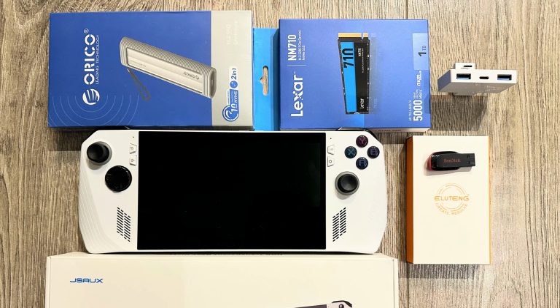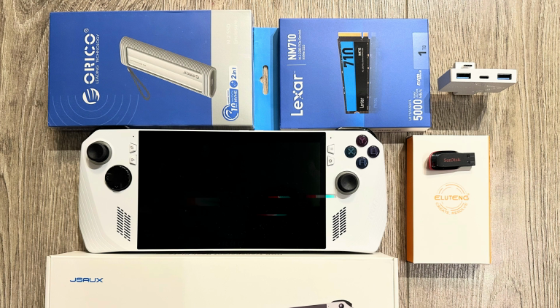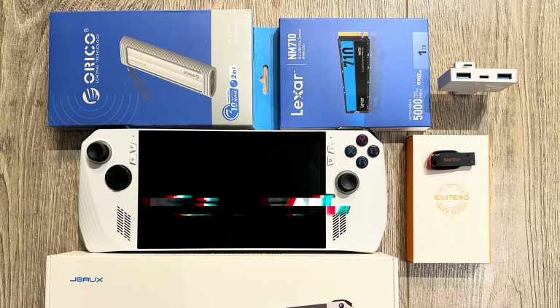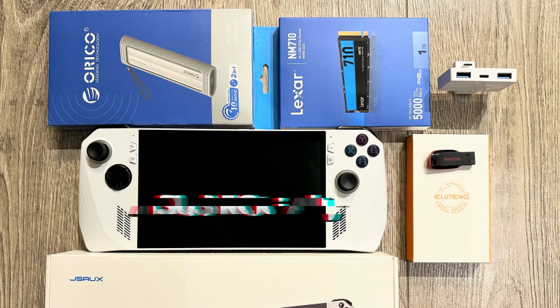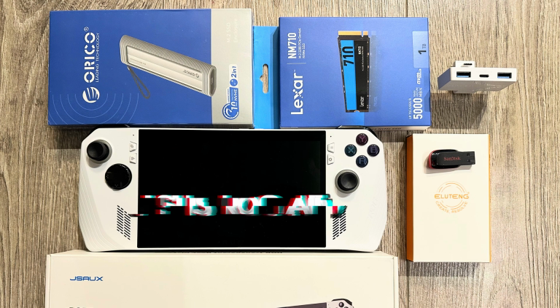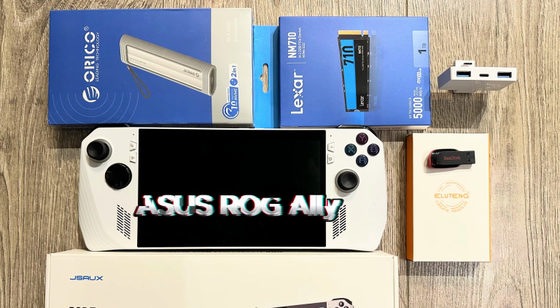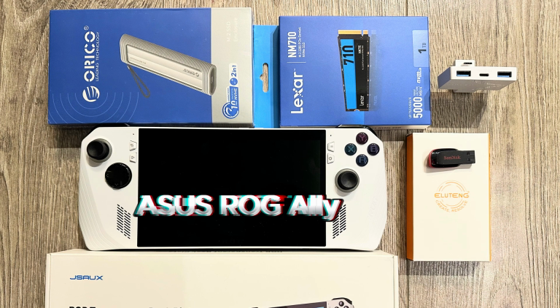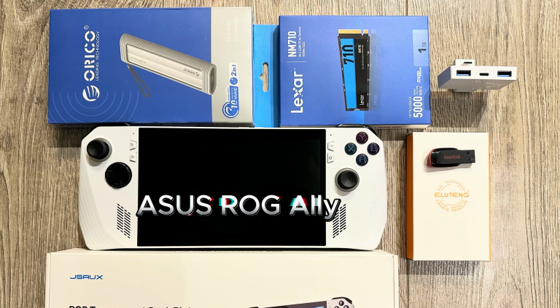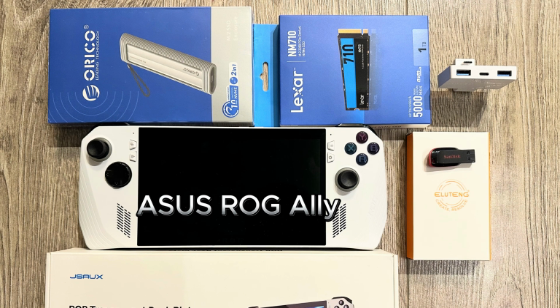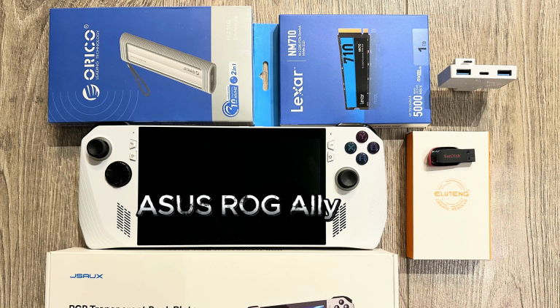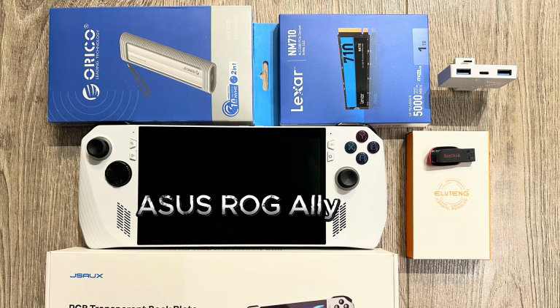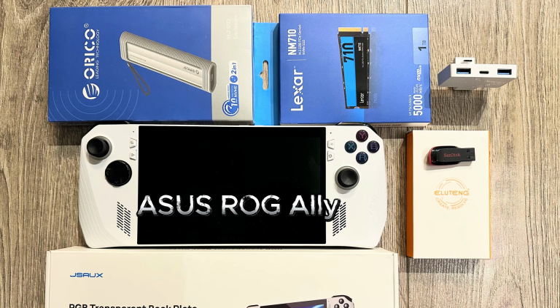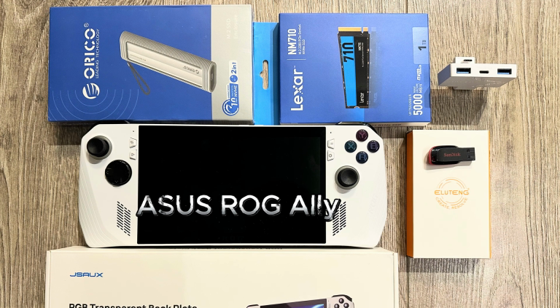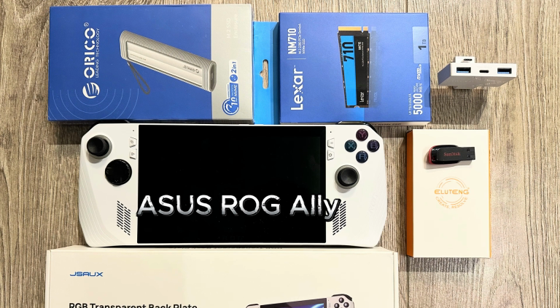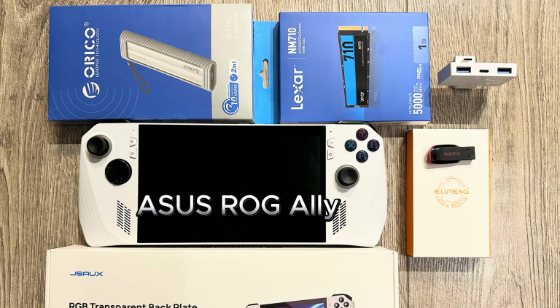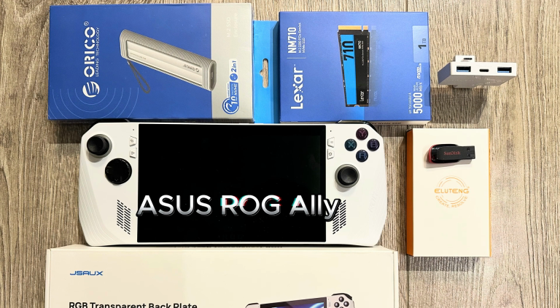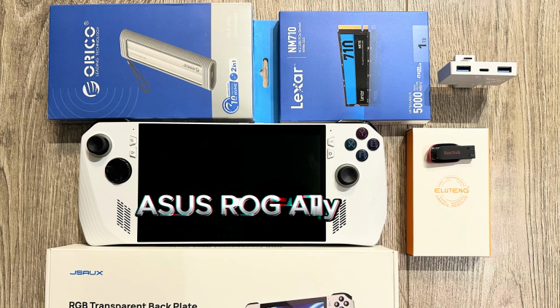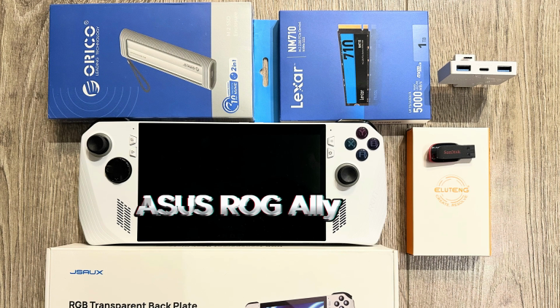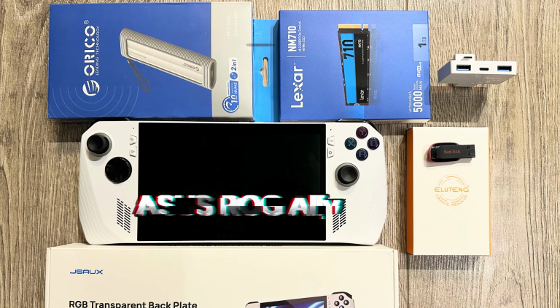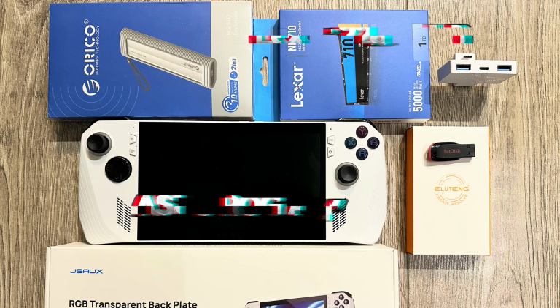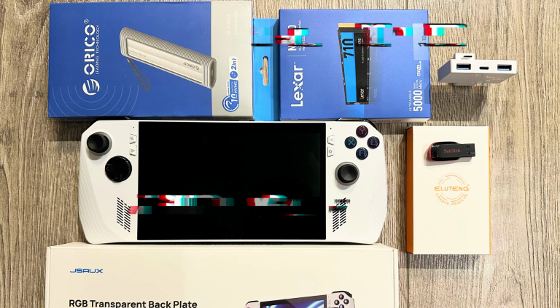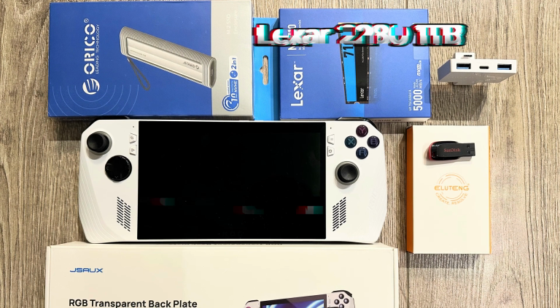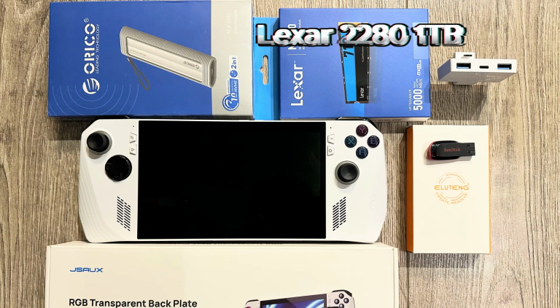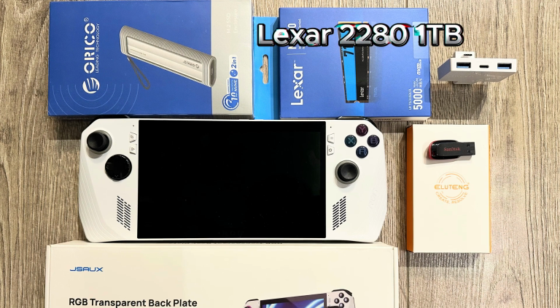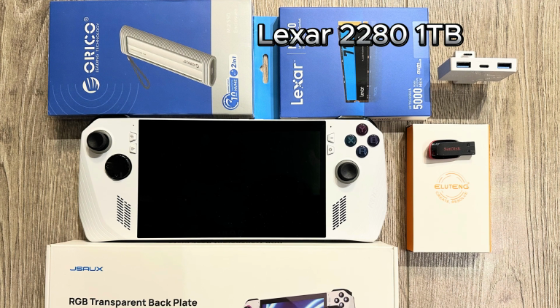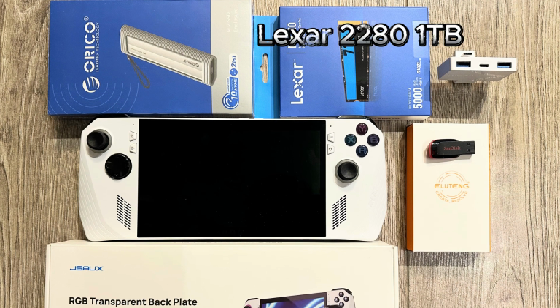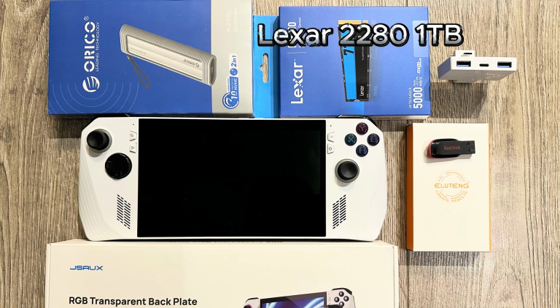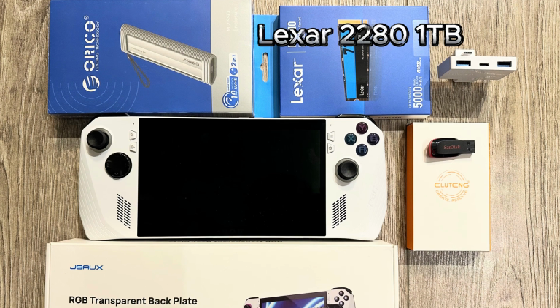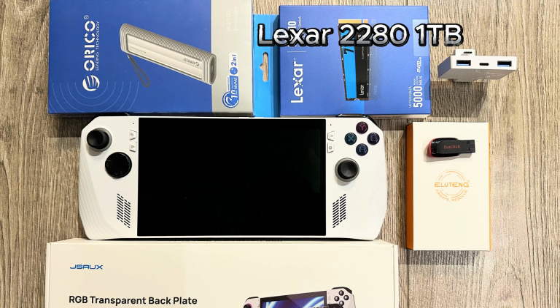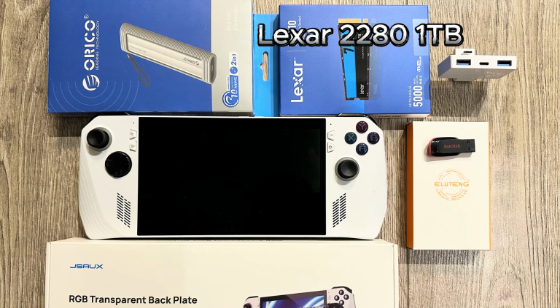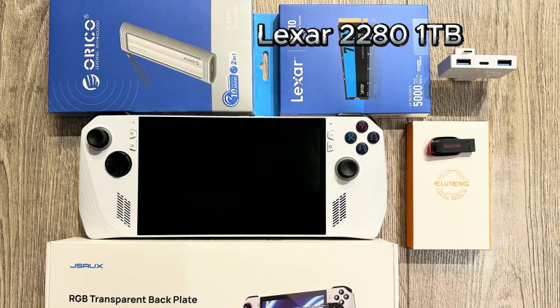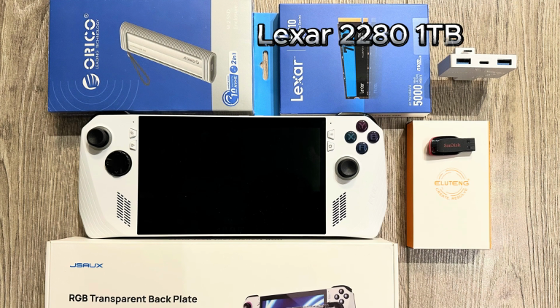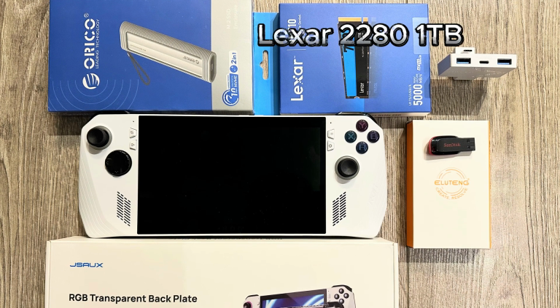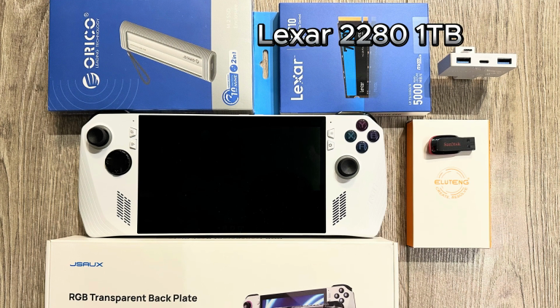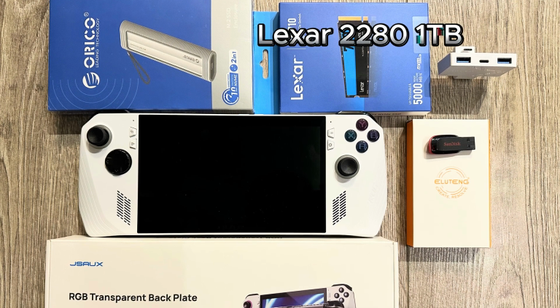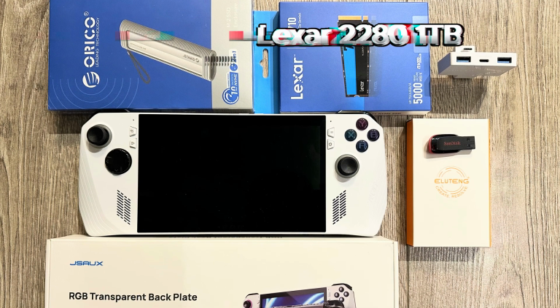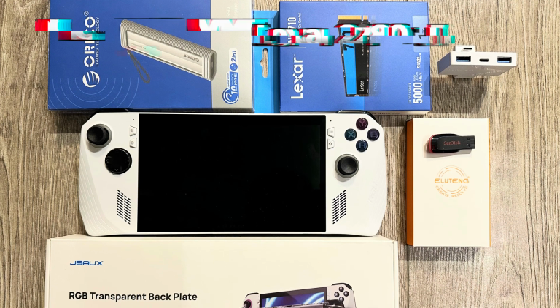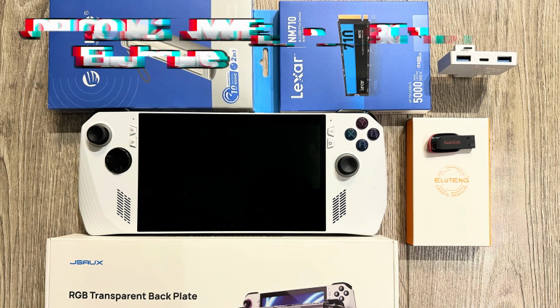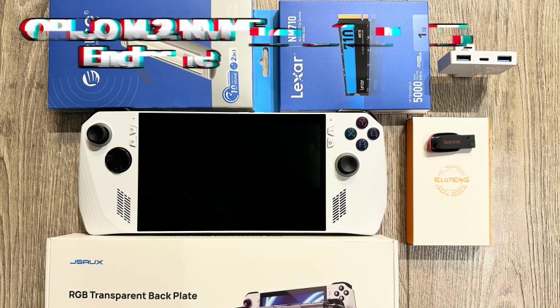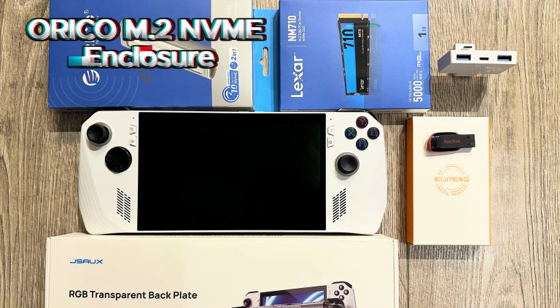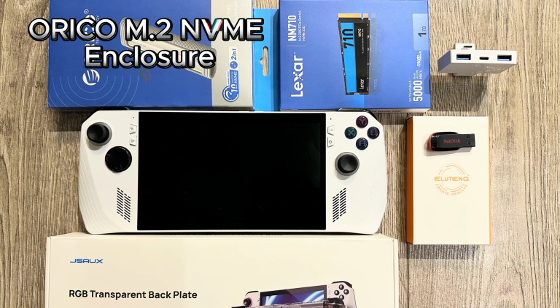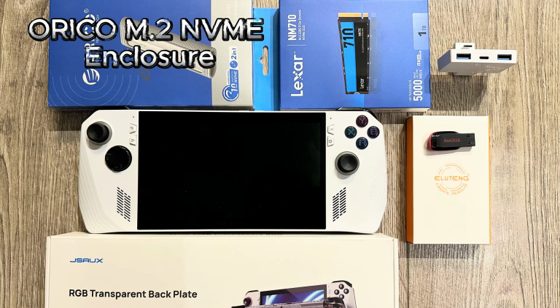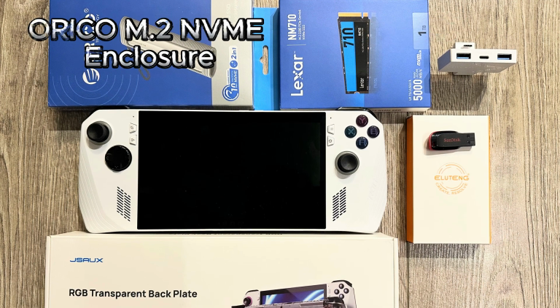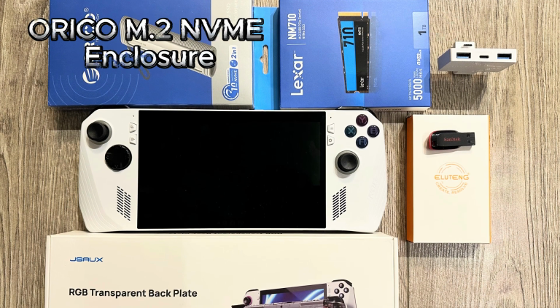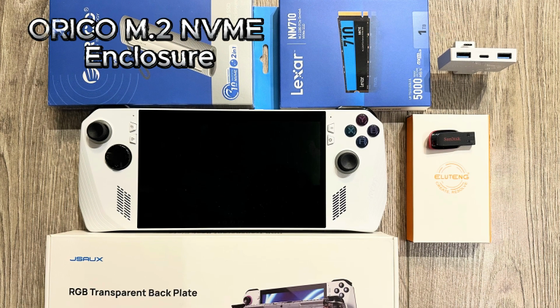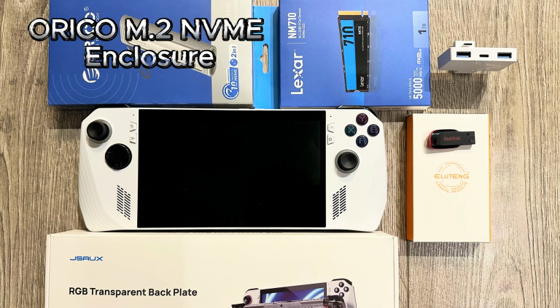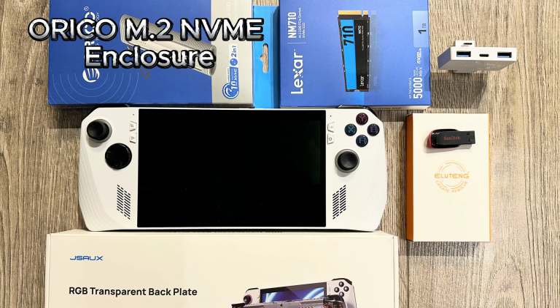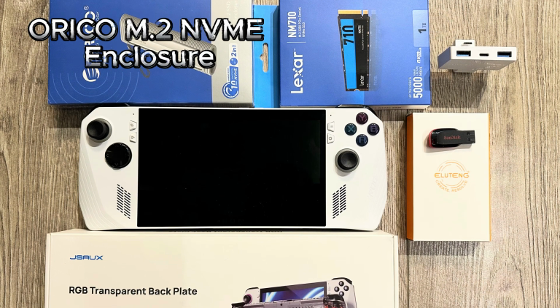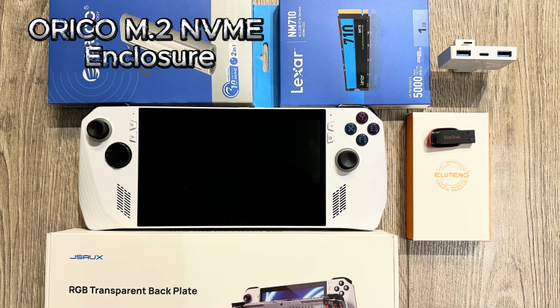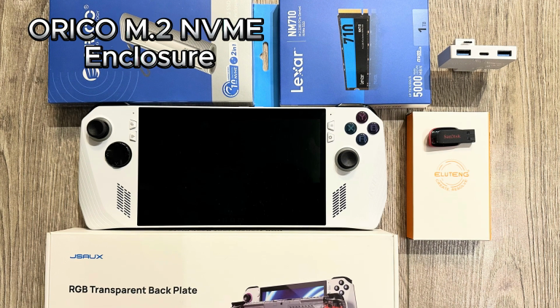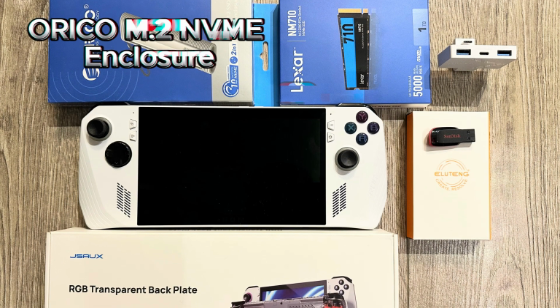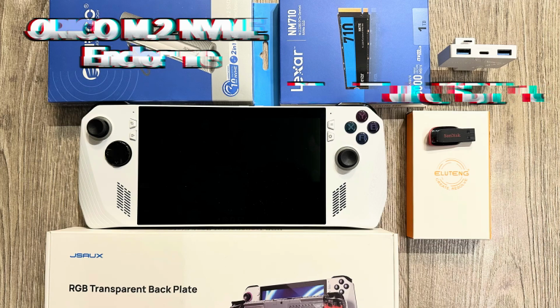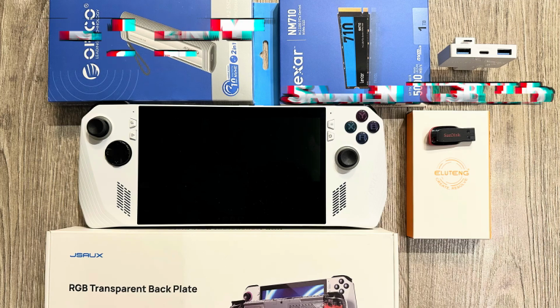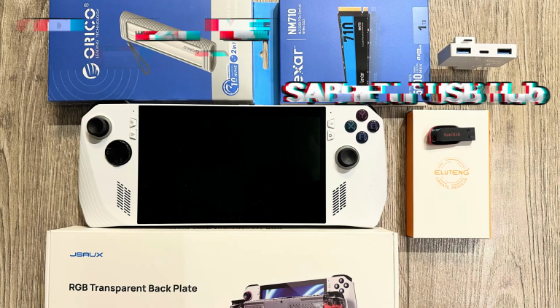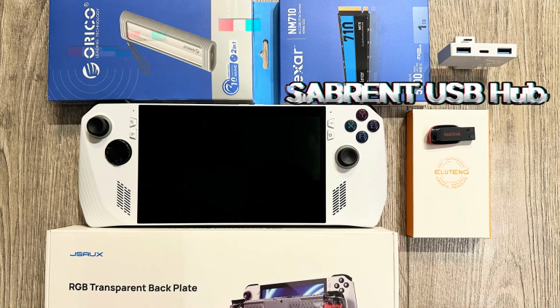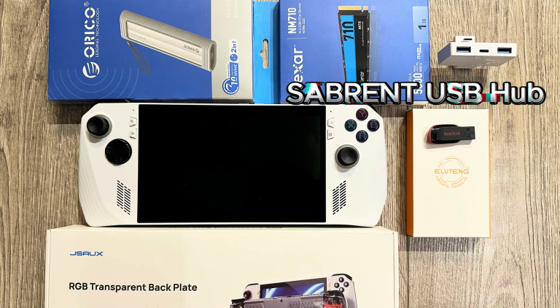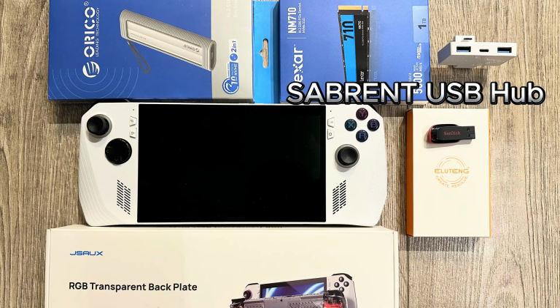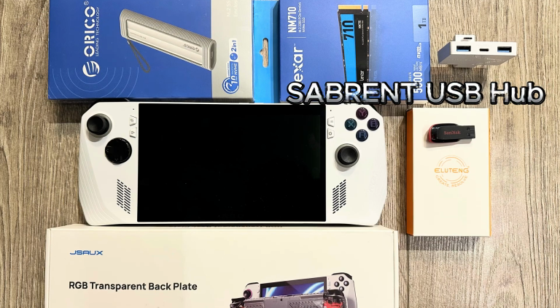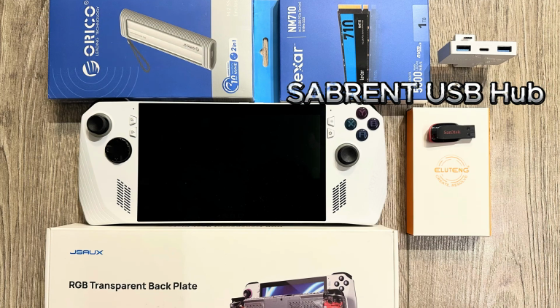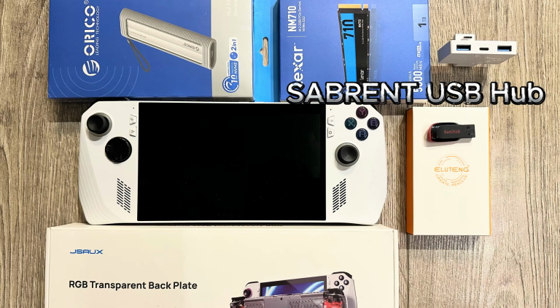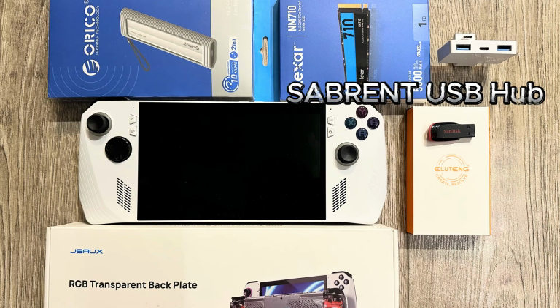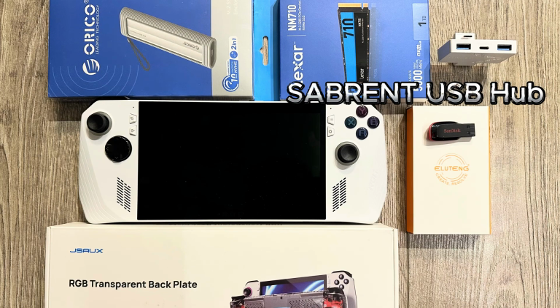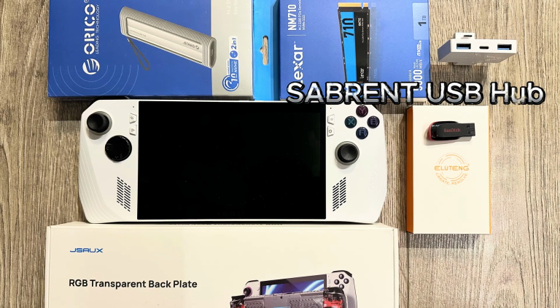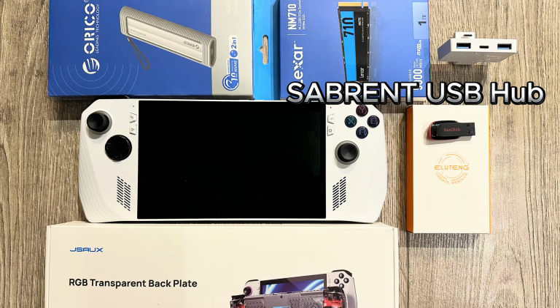Hey everyone, in today's video, we're diving into an incredible piece of gaming tech, the Asus ROG Ally.